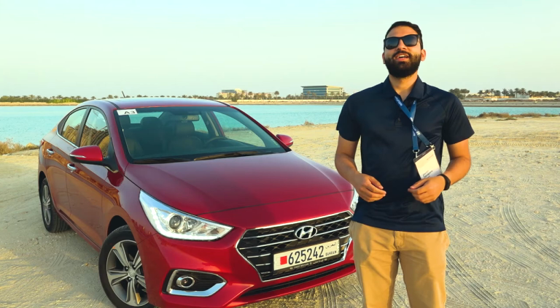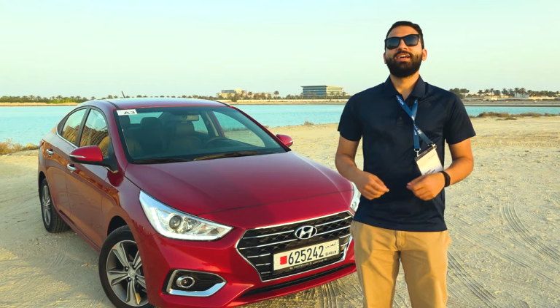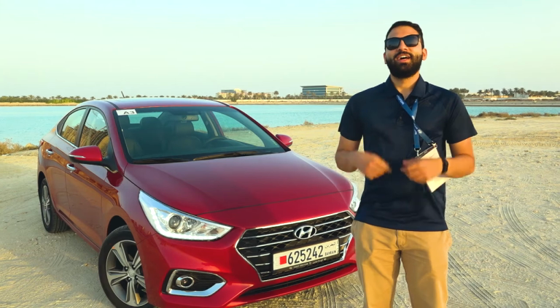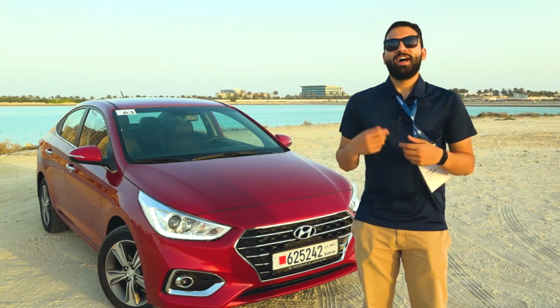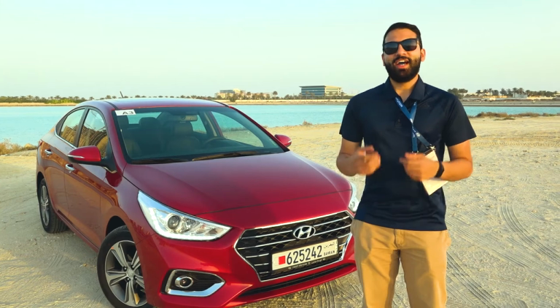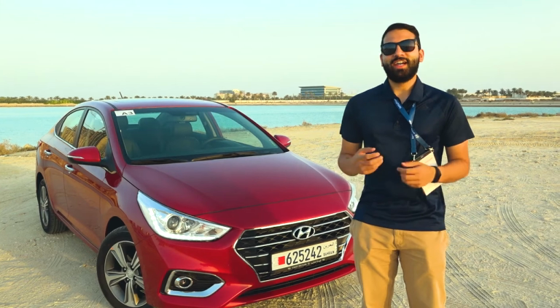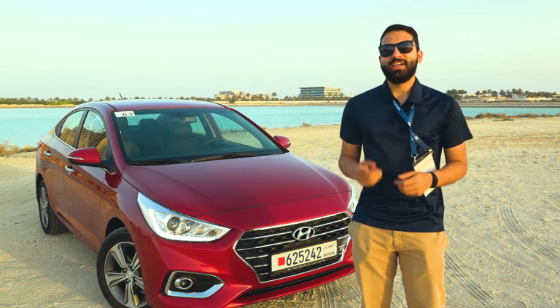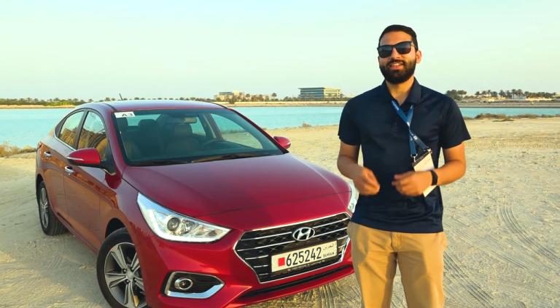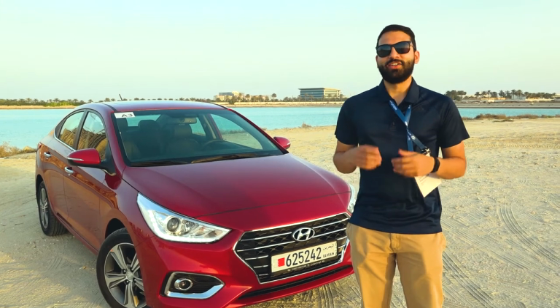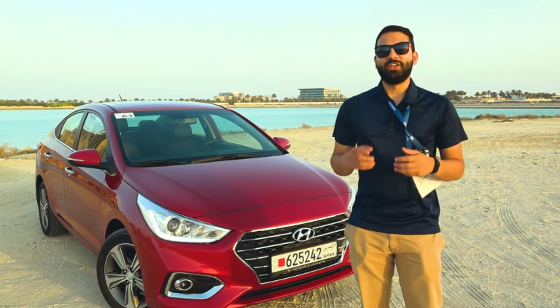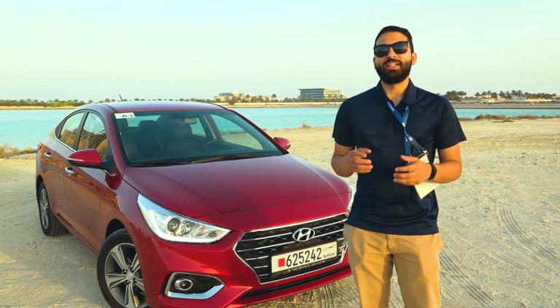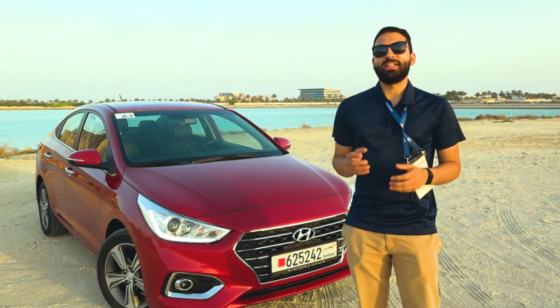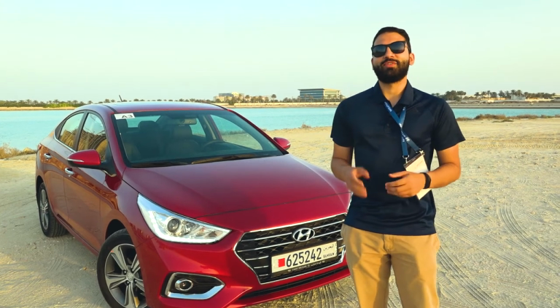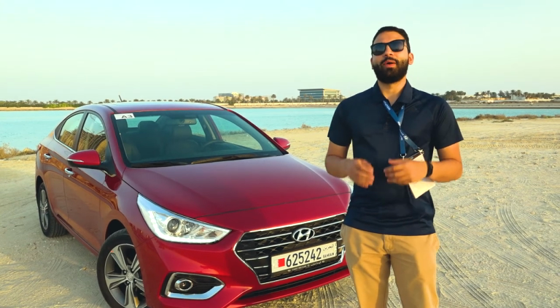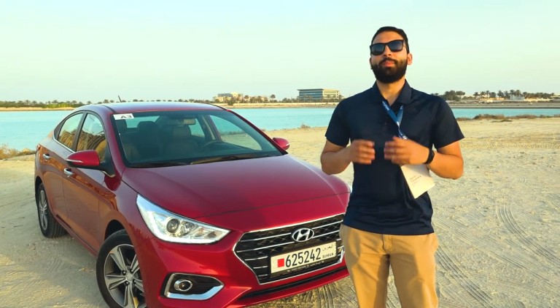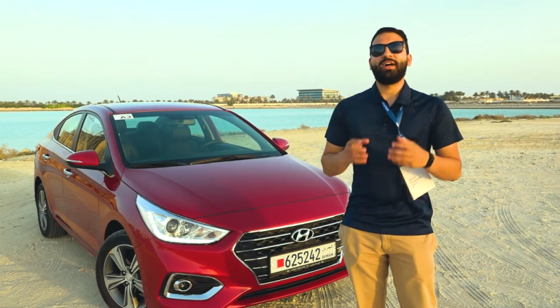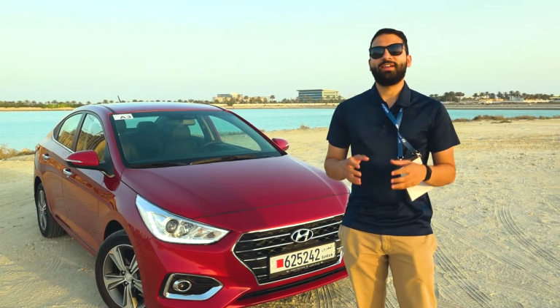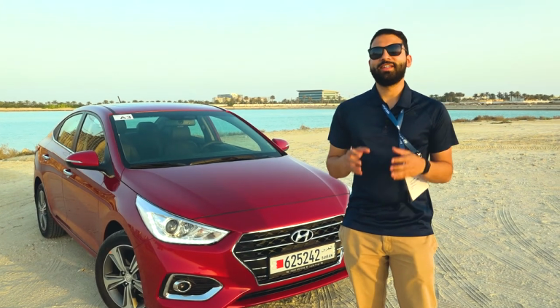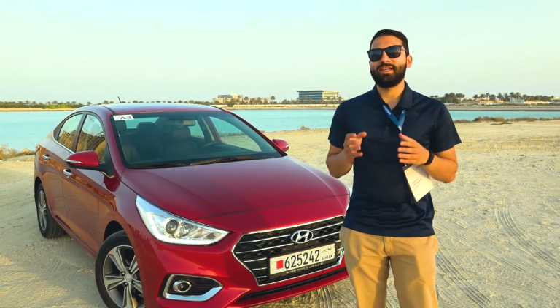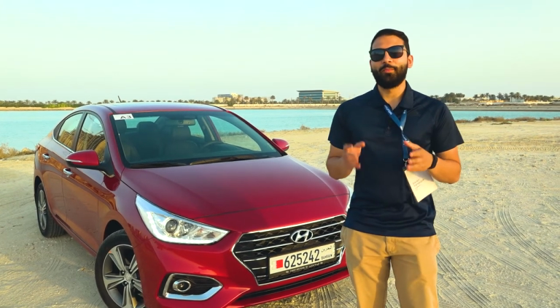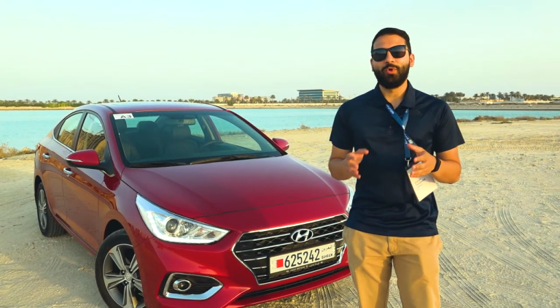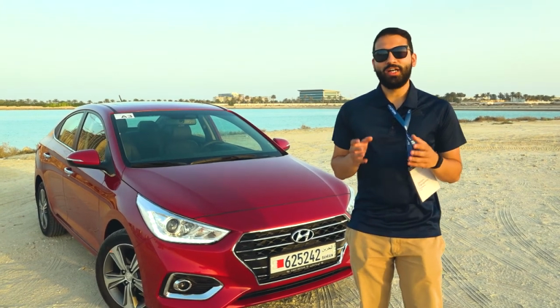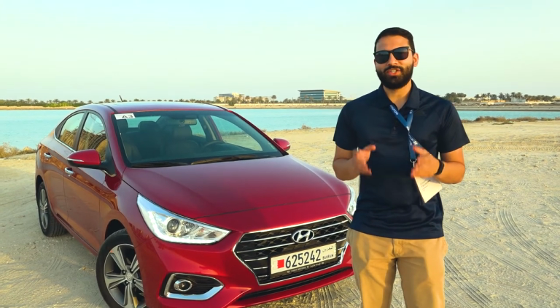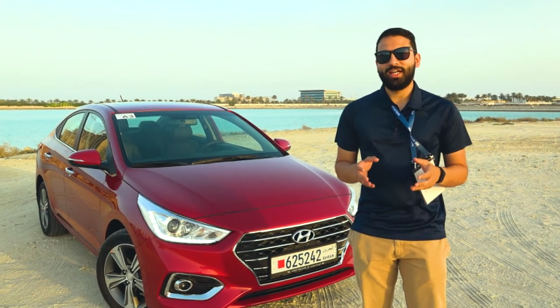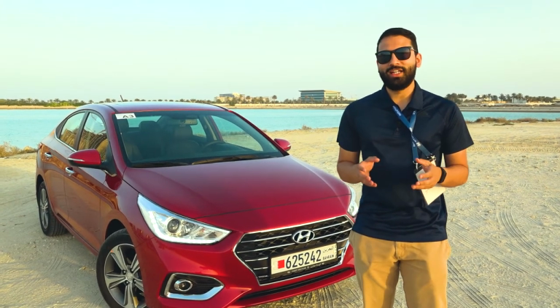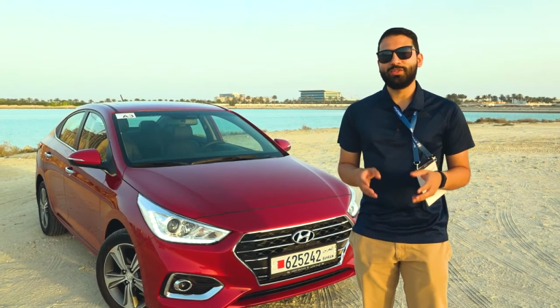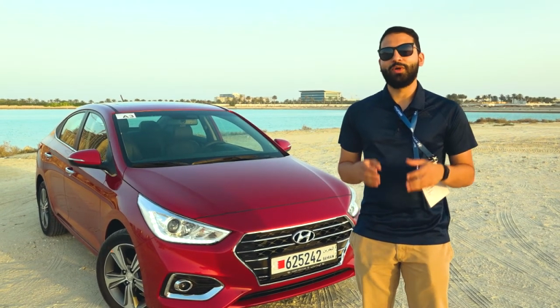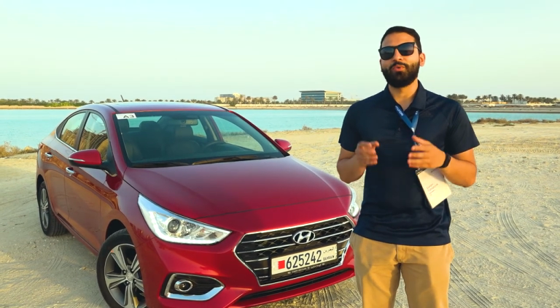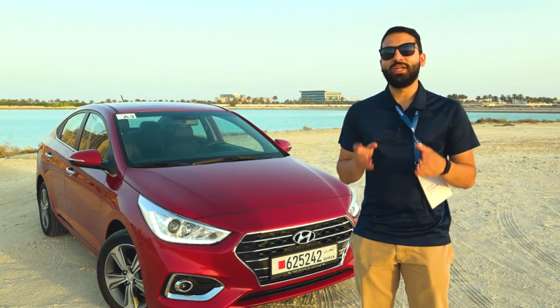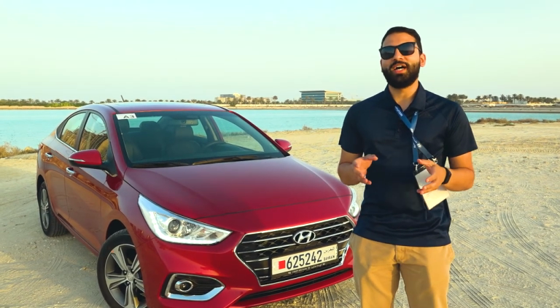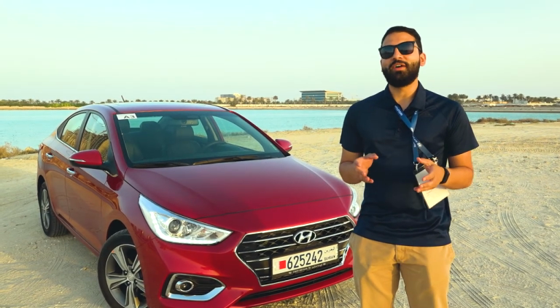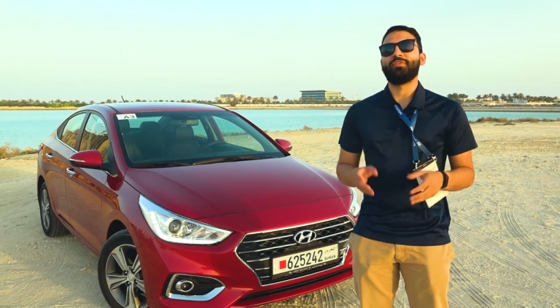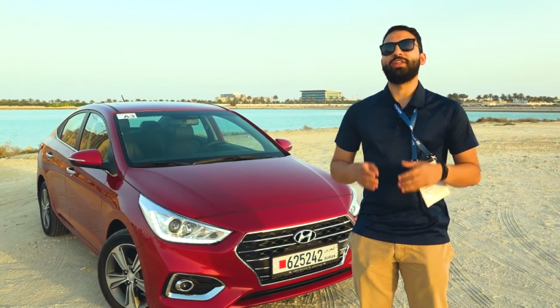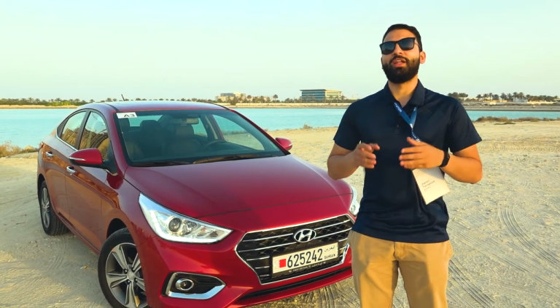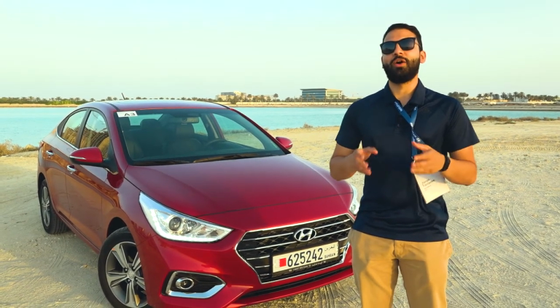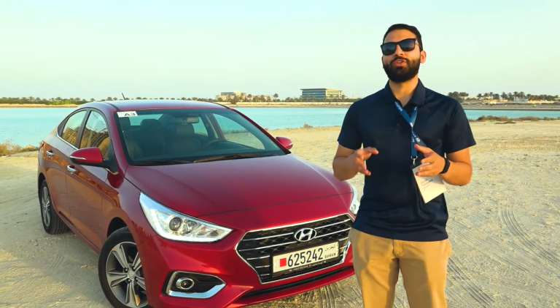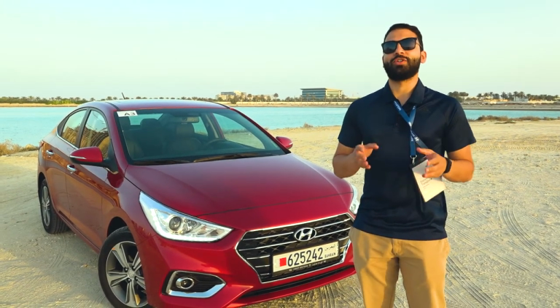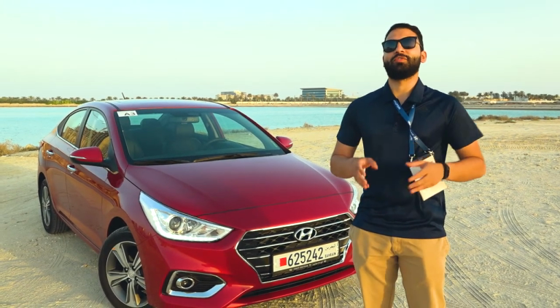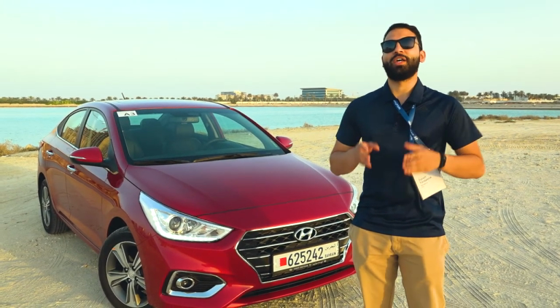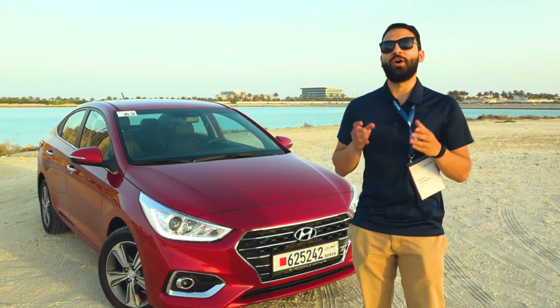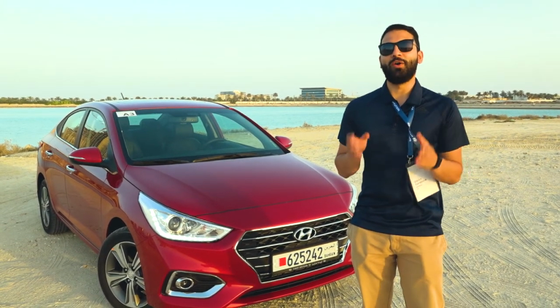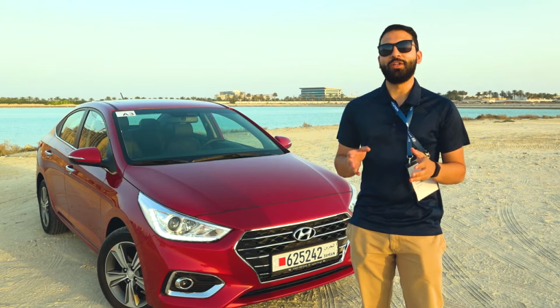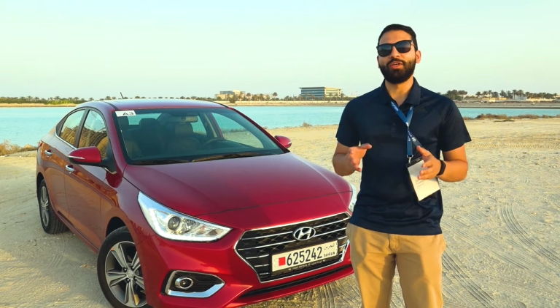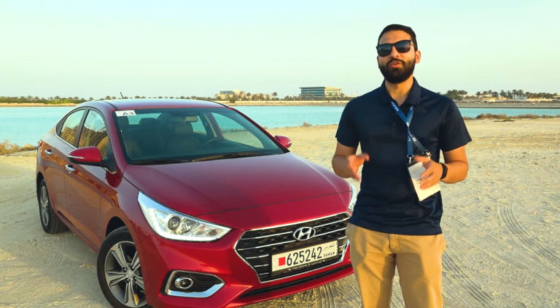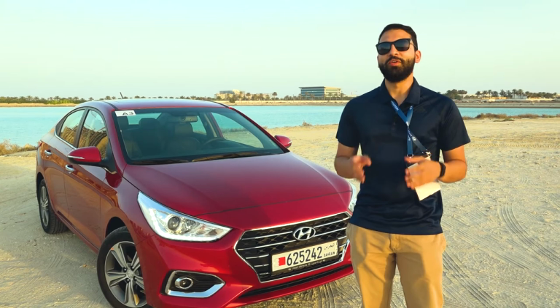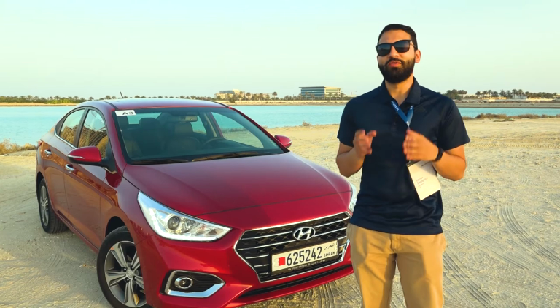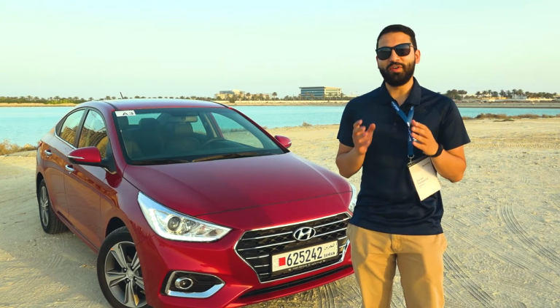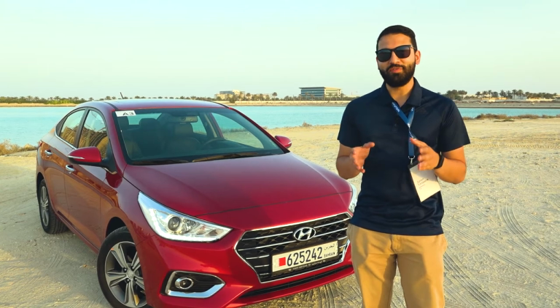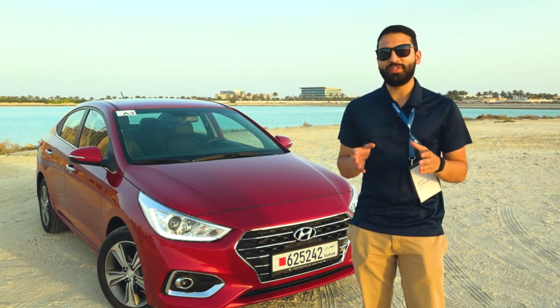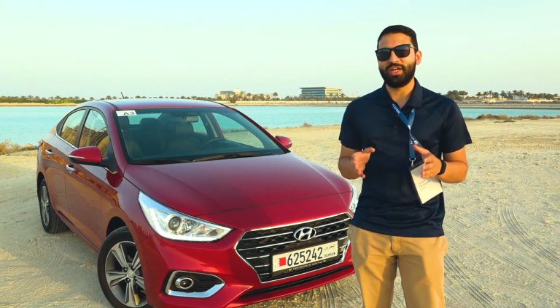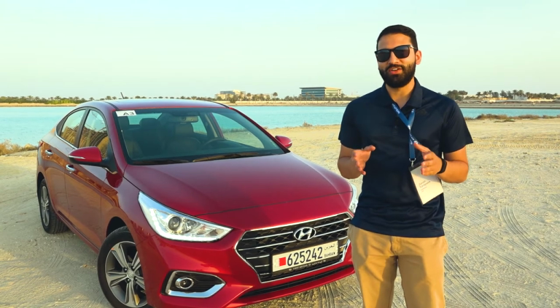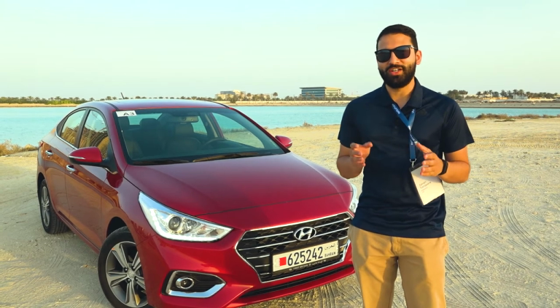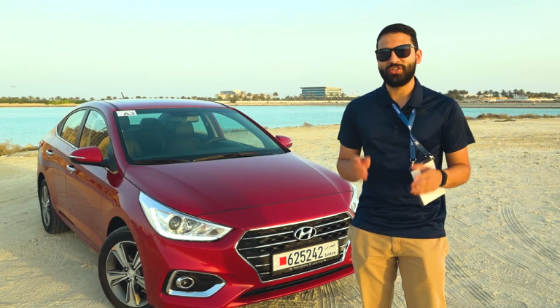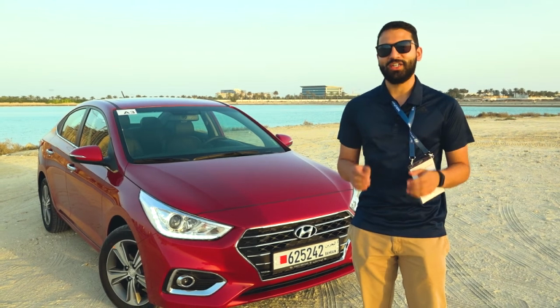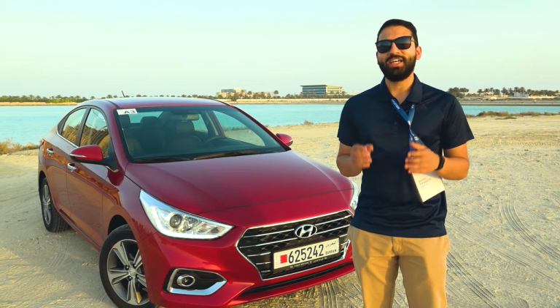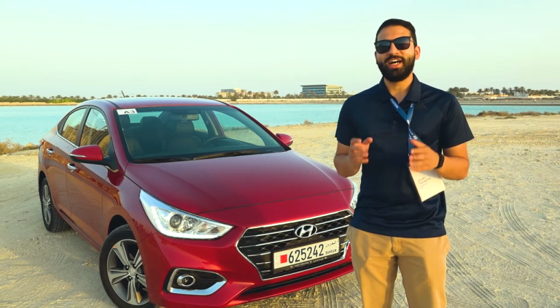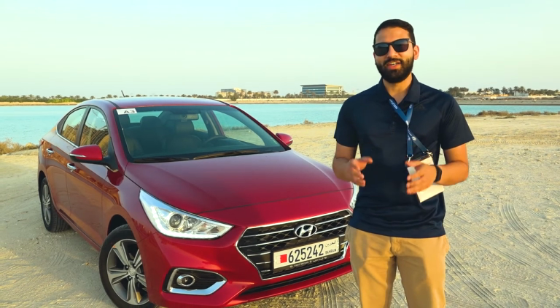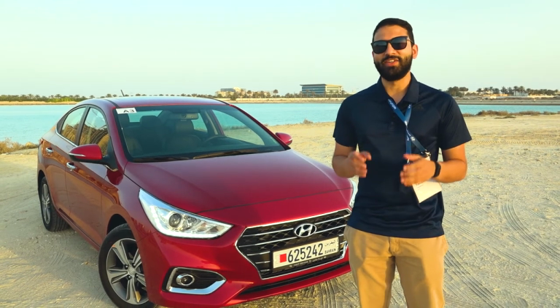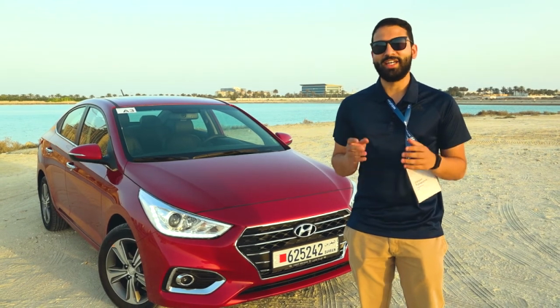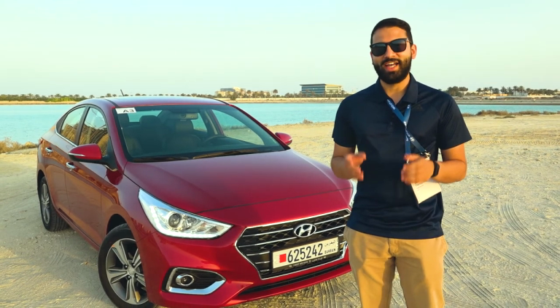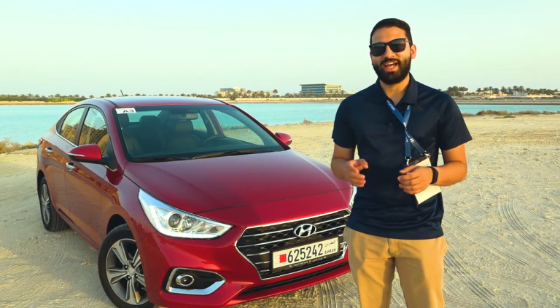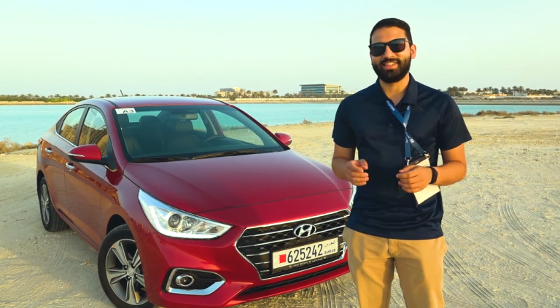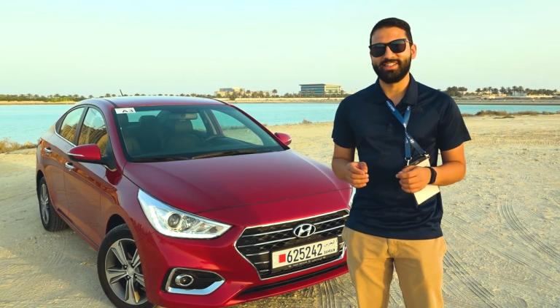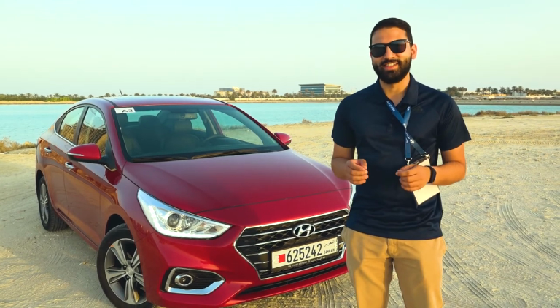Hi guys and greetings from Bahrain's Amwaj Islands where we are for the launch of the all new fifth generation Hyundai Accent.